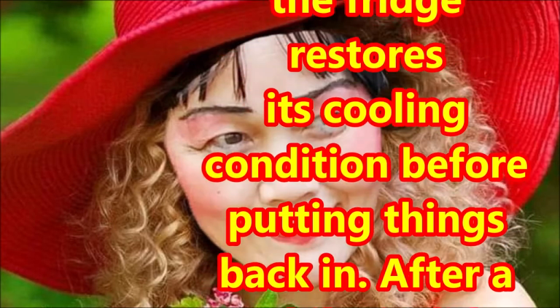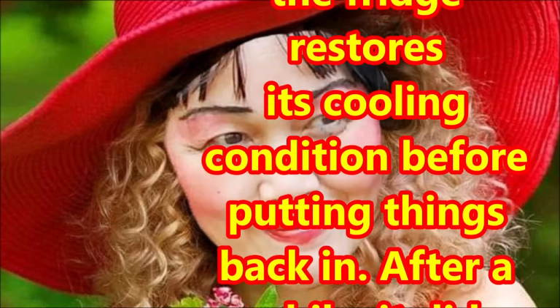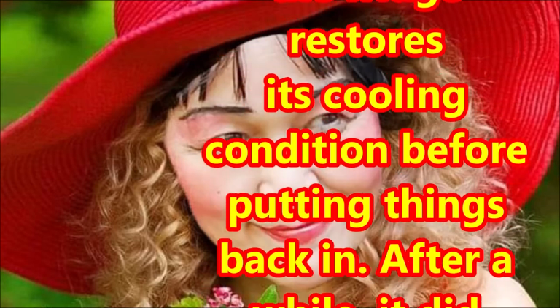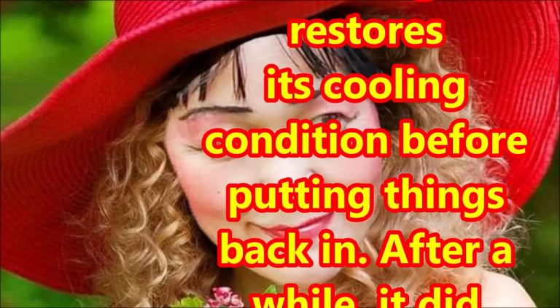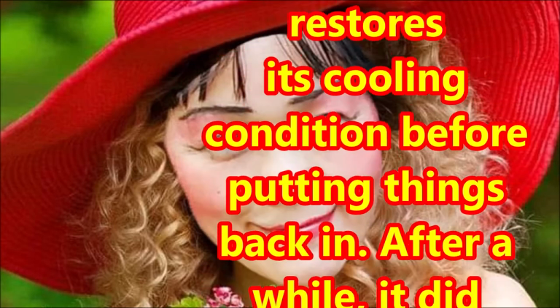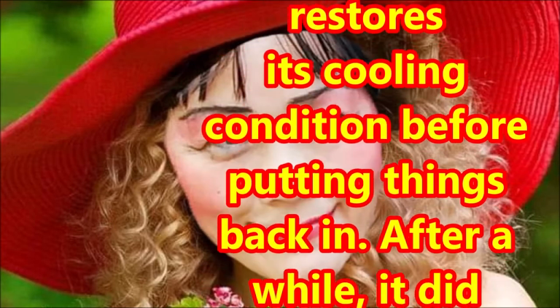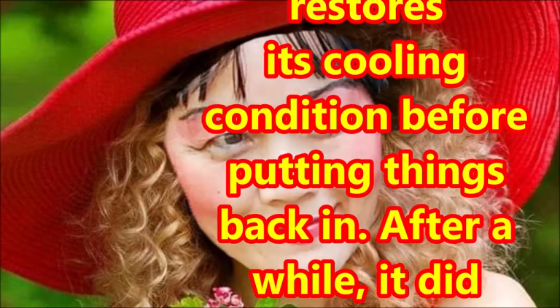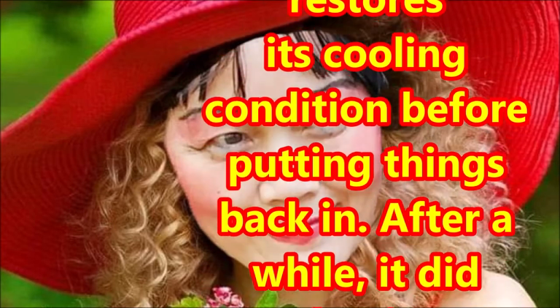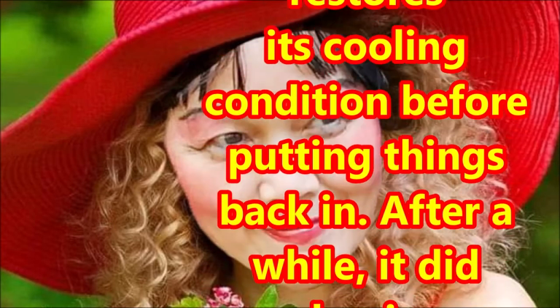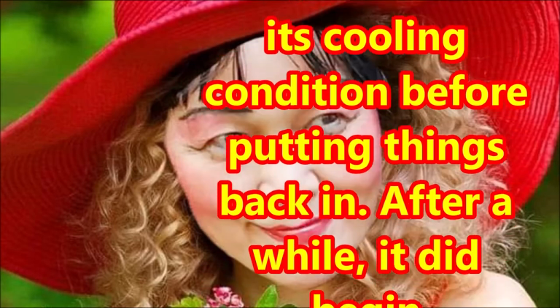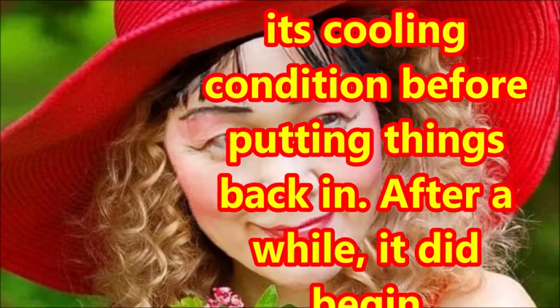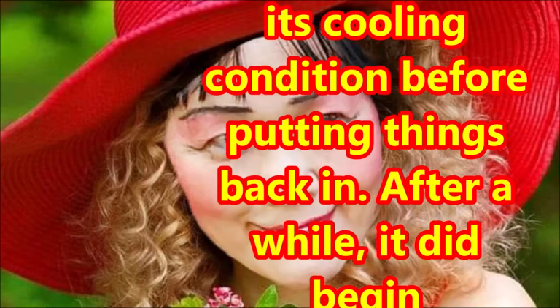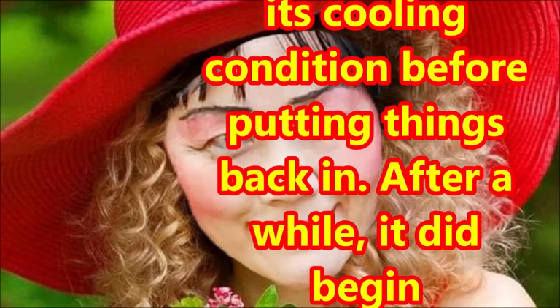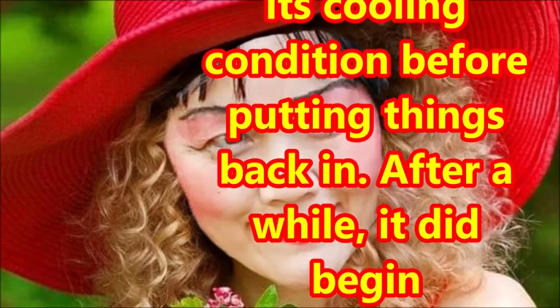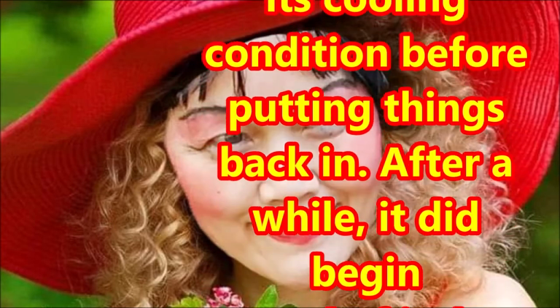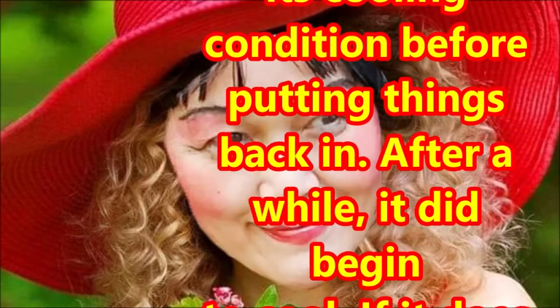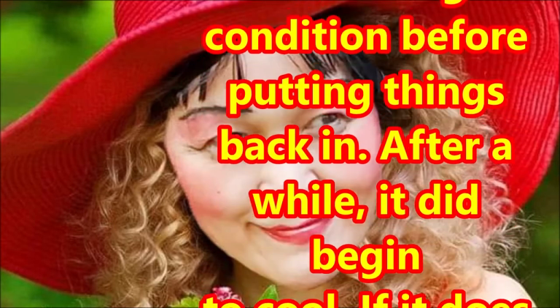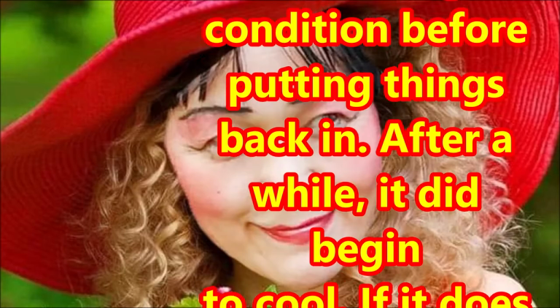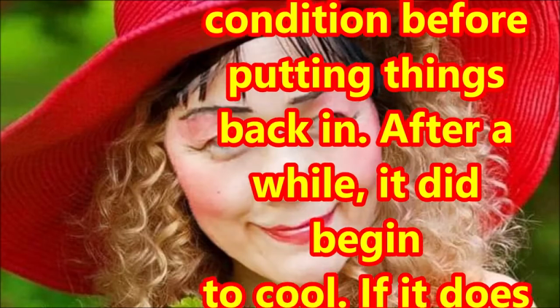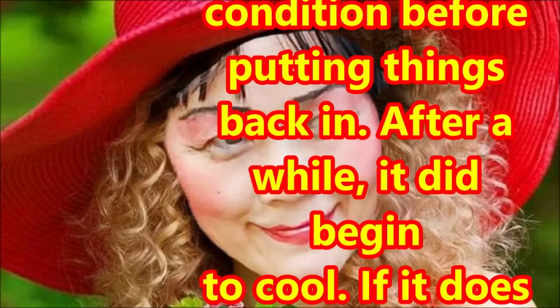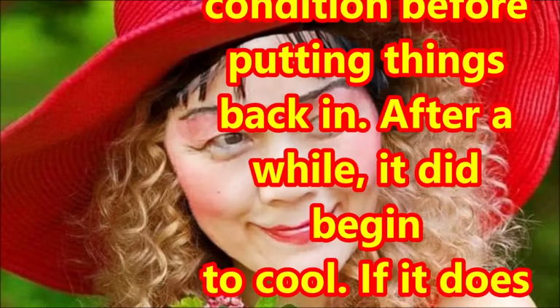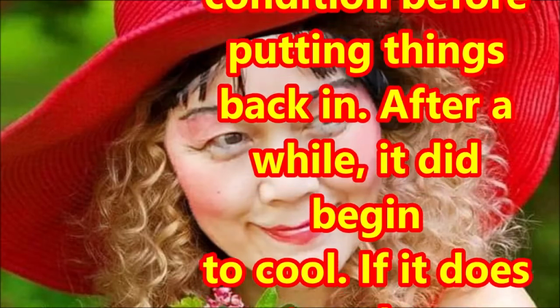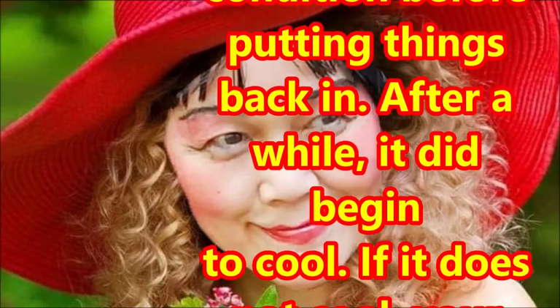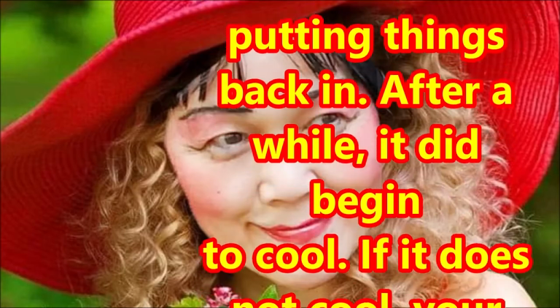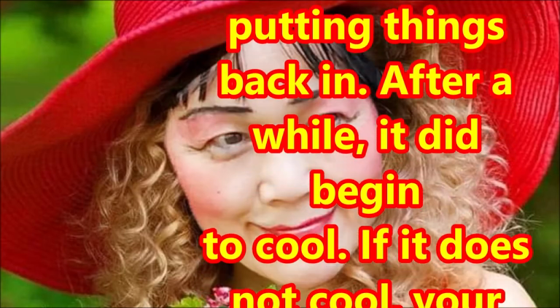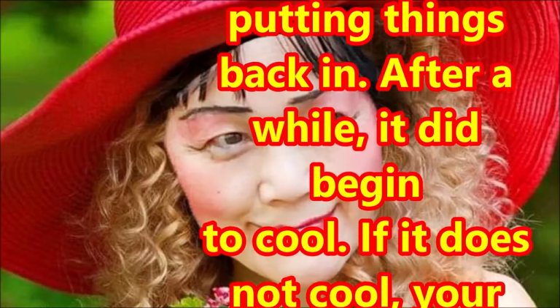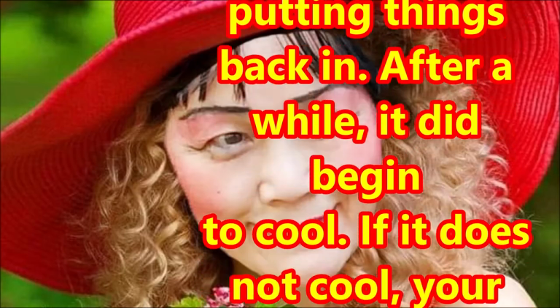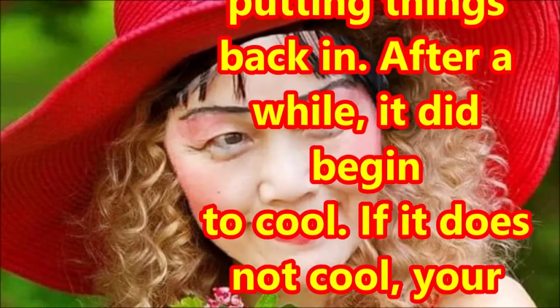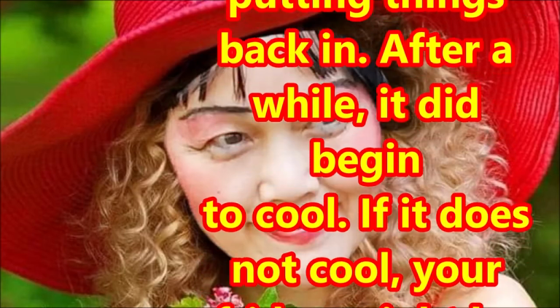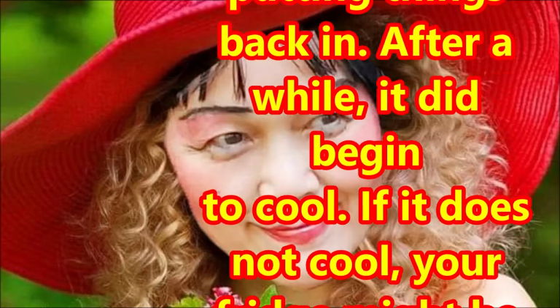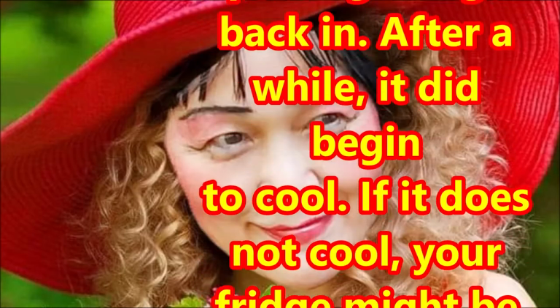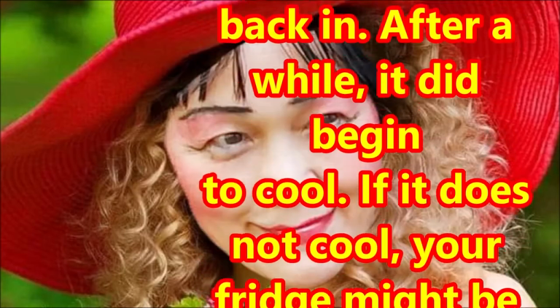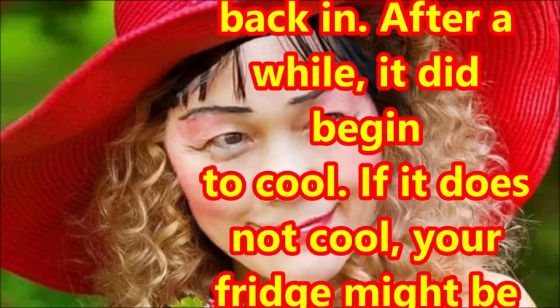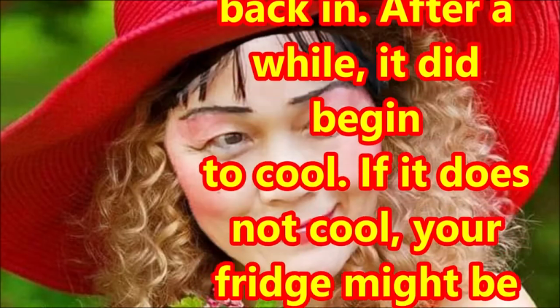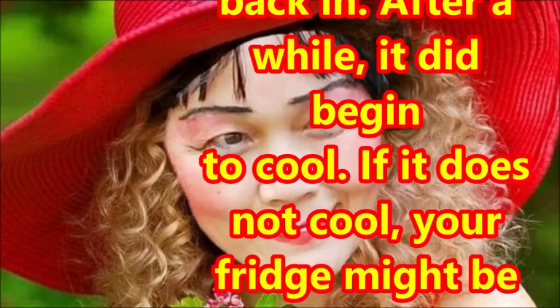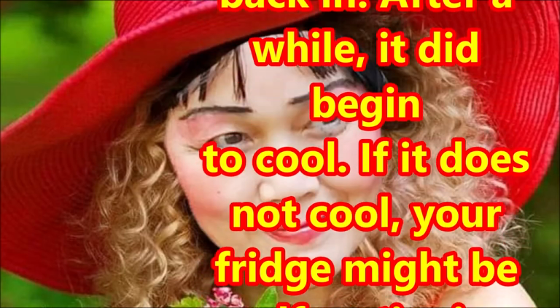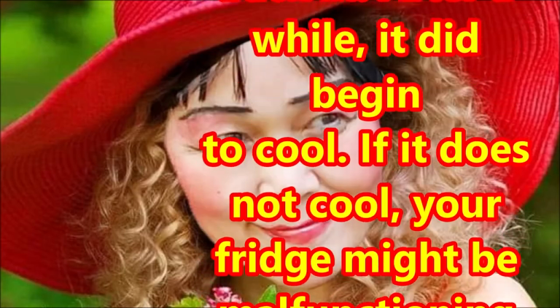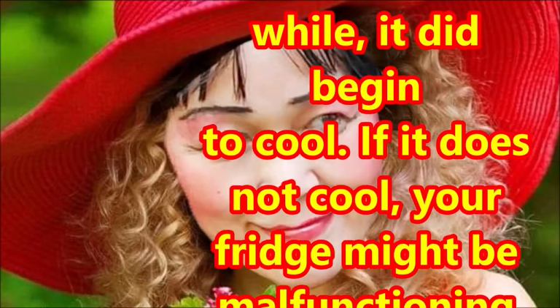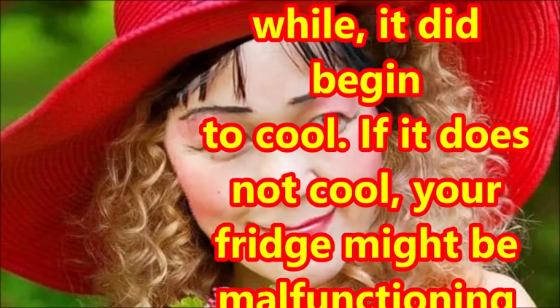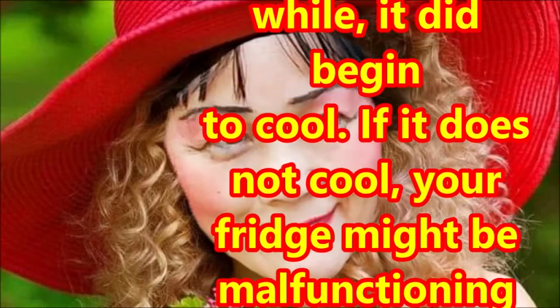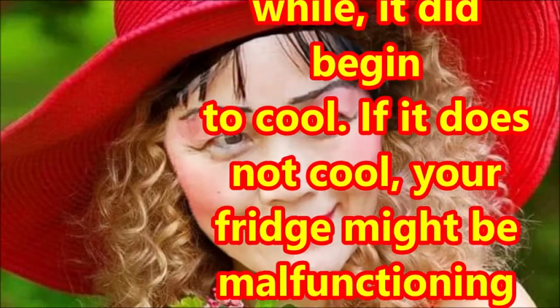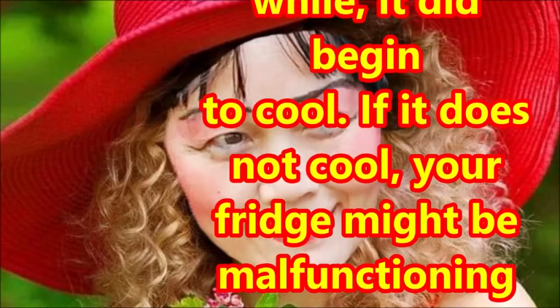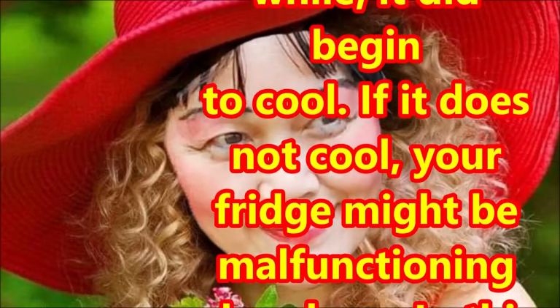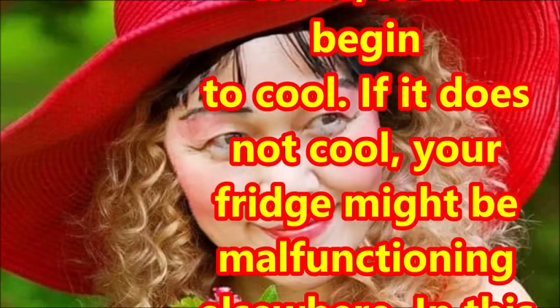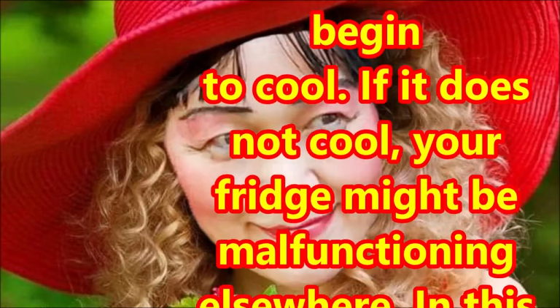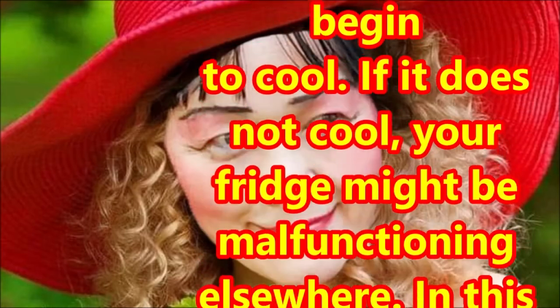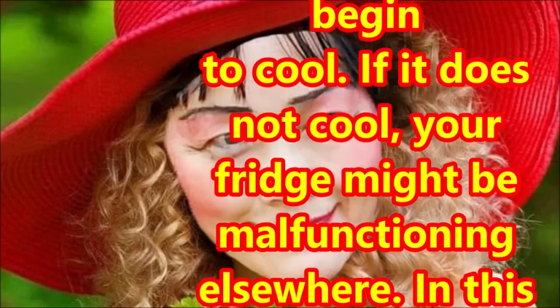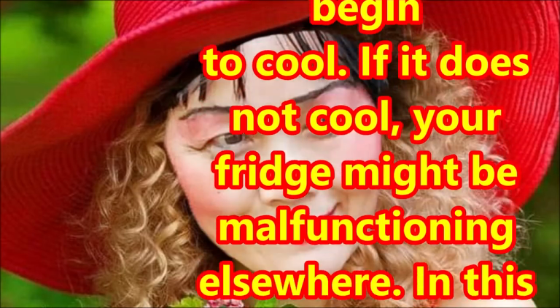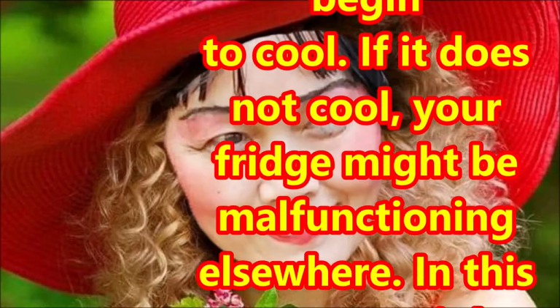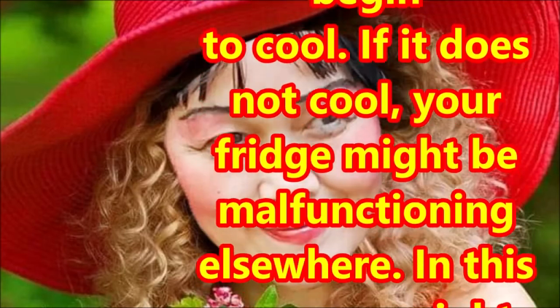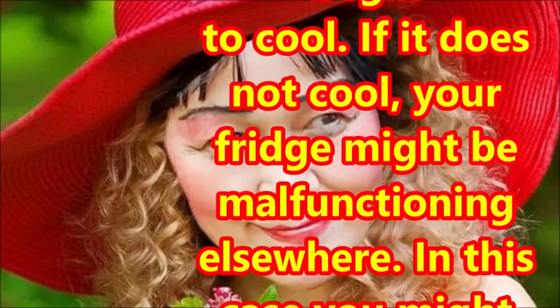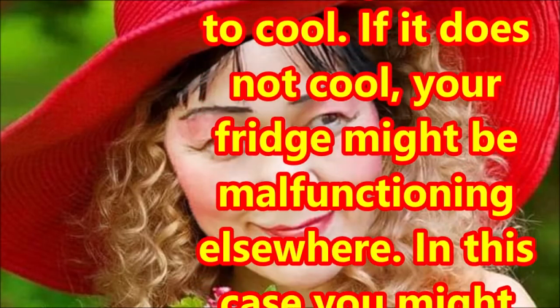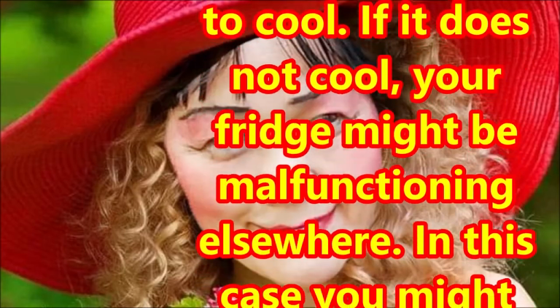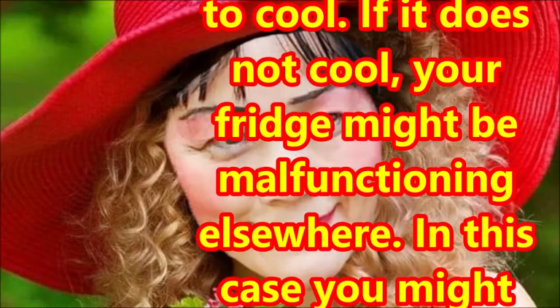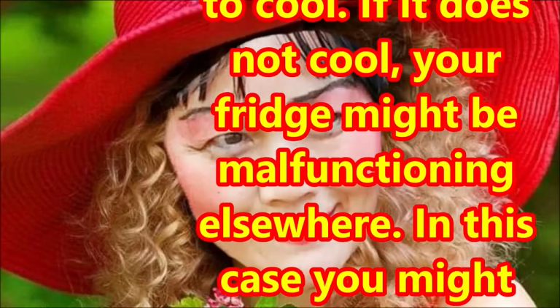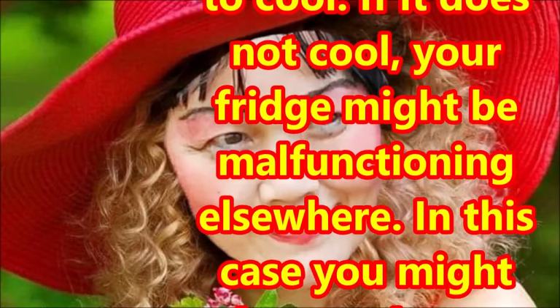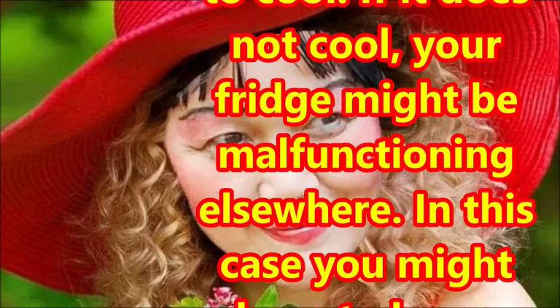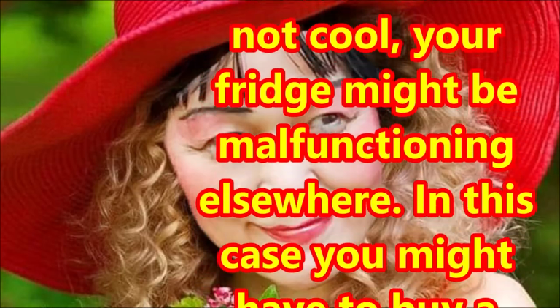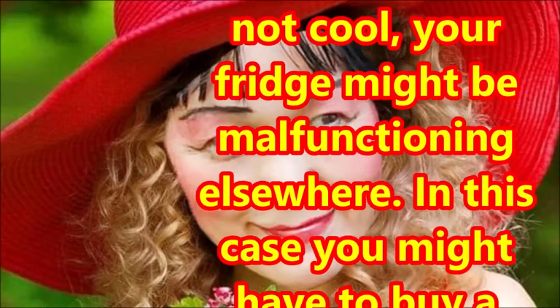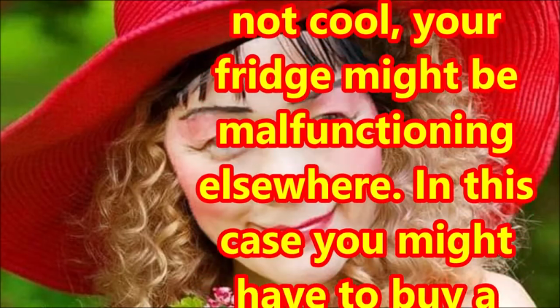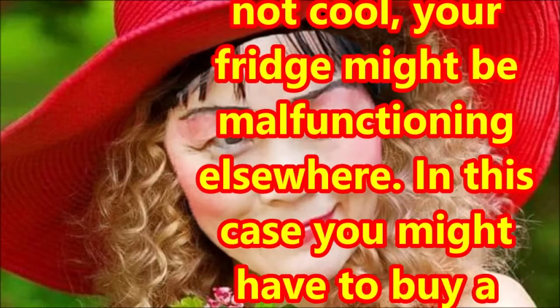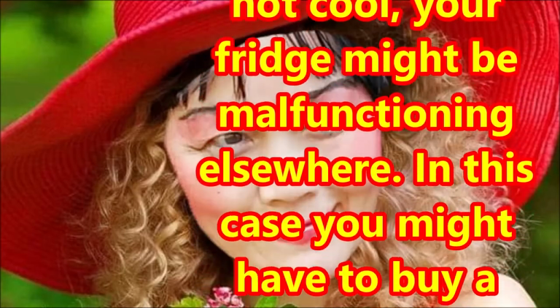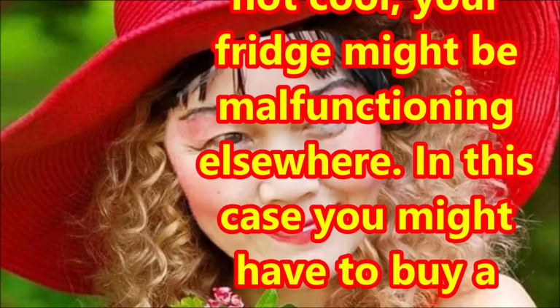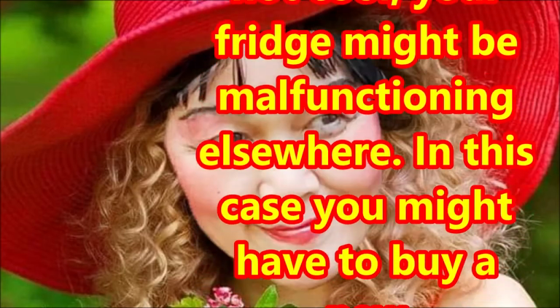After a while, it did begin to cool. If it does not cool, your fridge might be malfunctioning elsewhere.